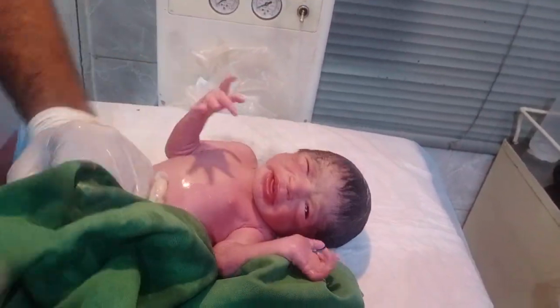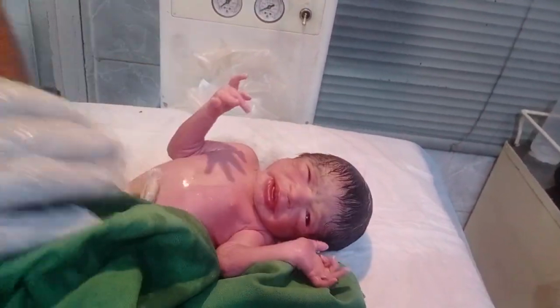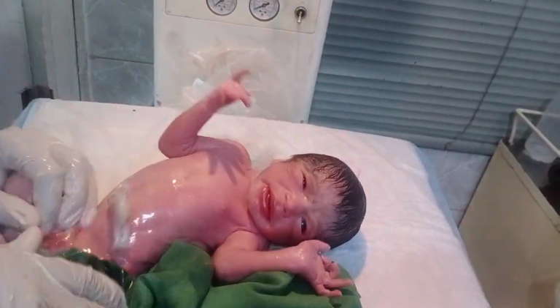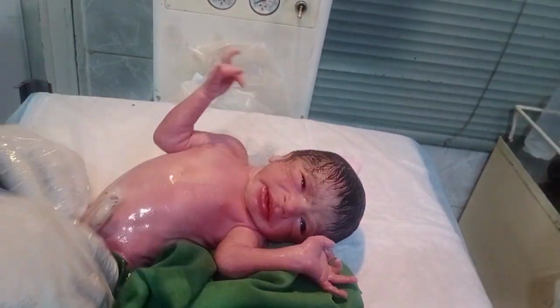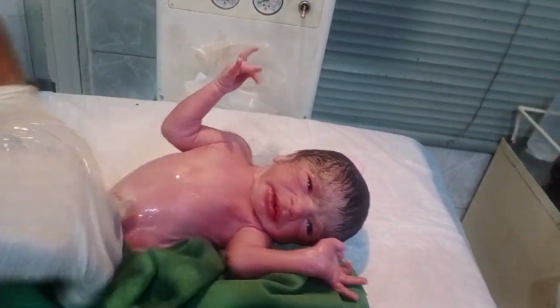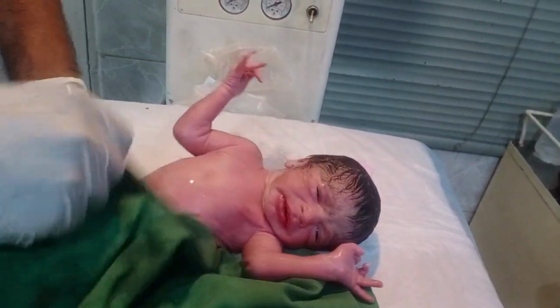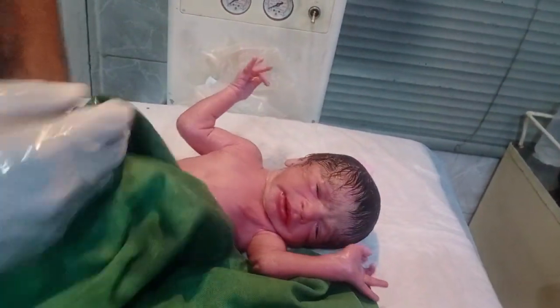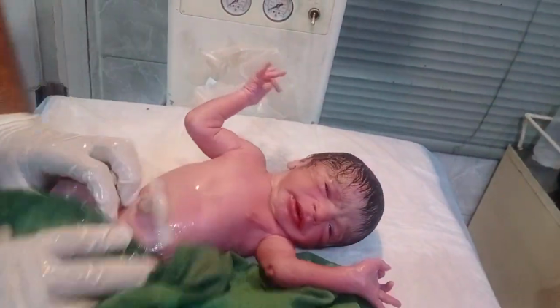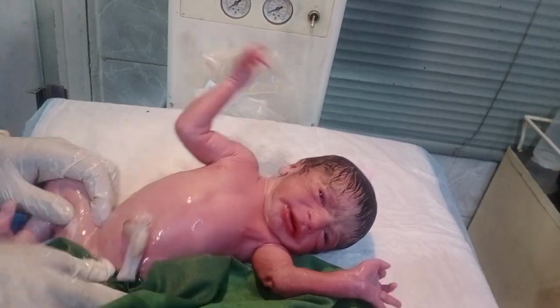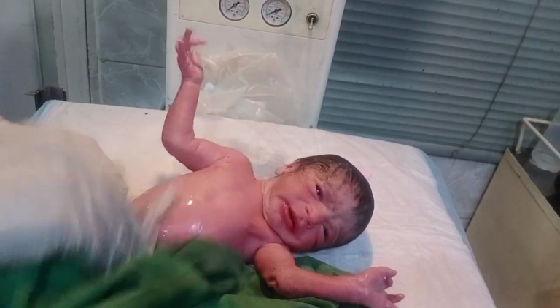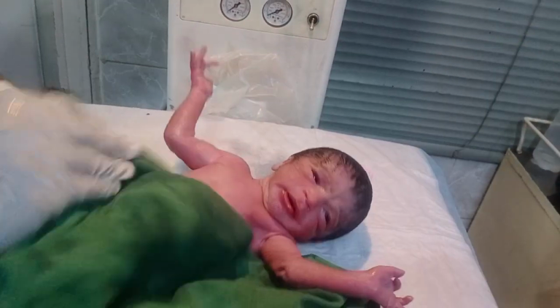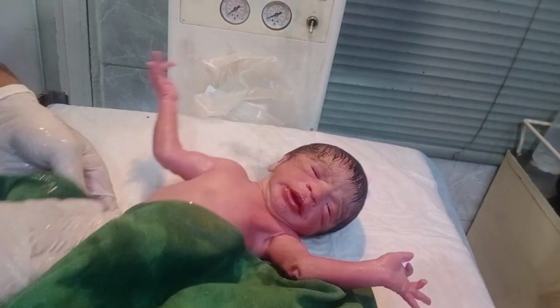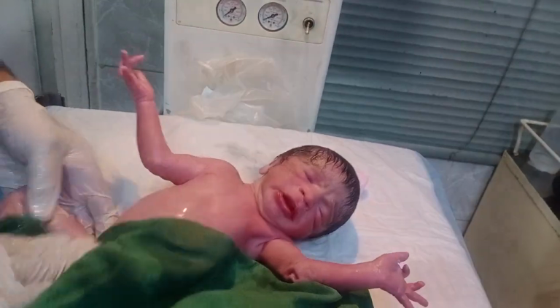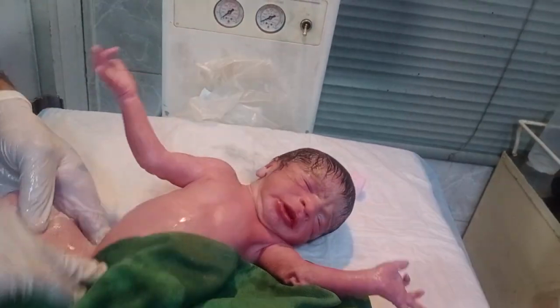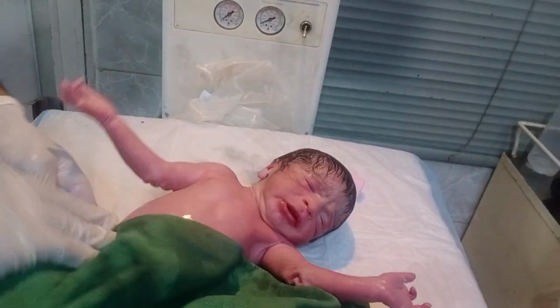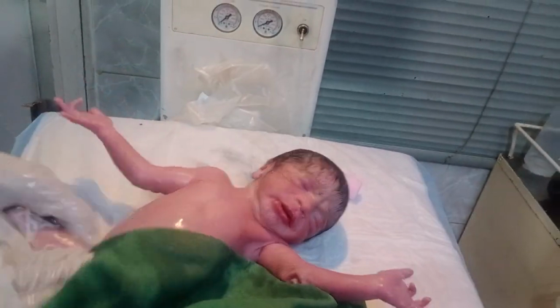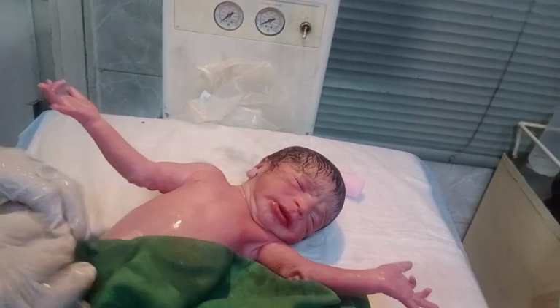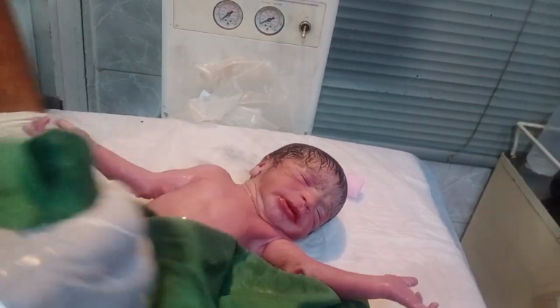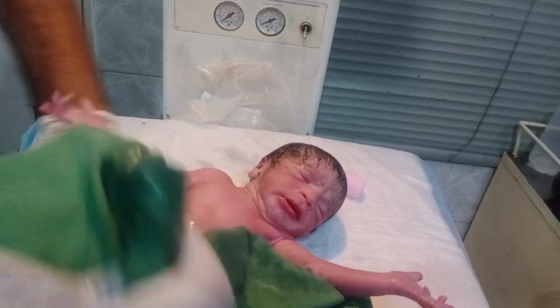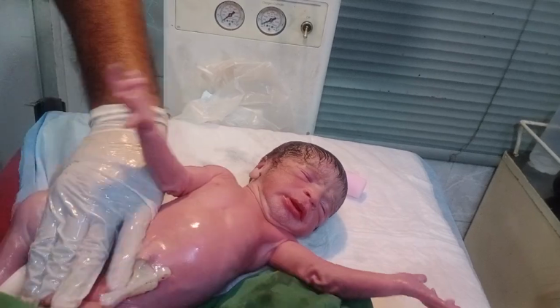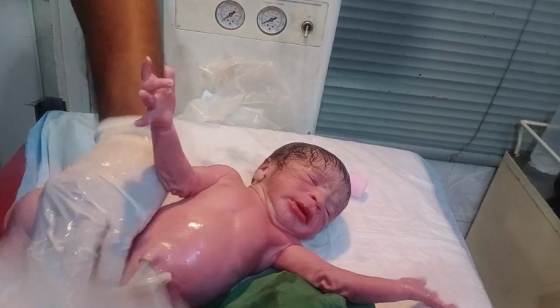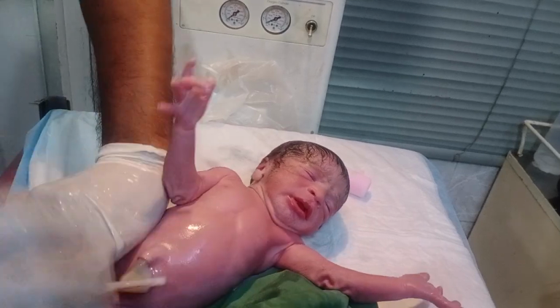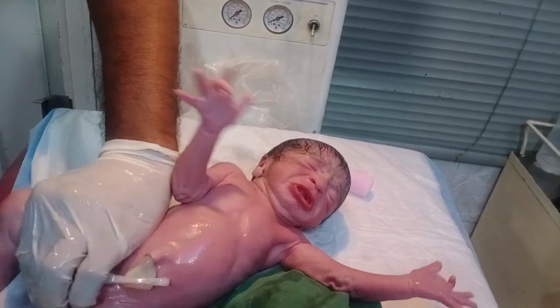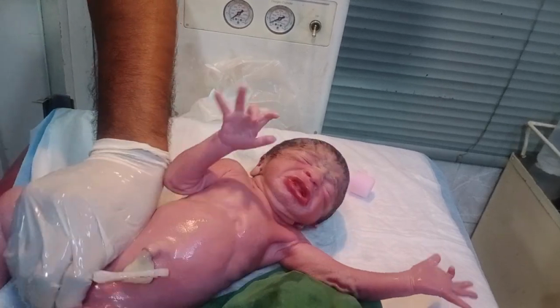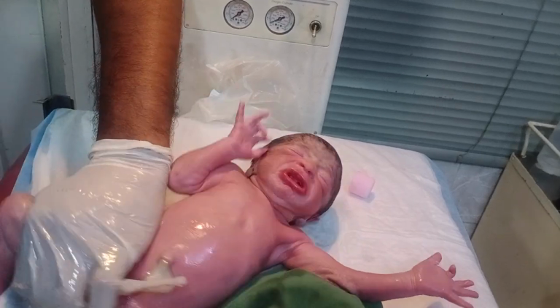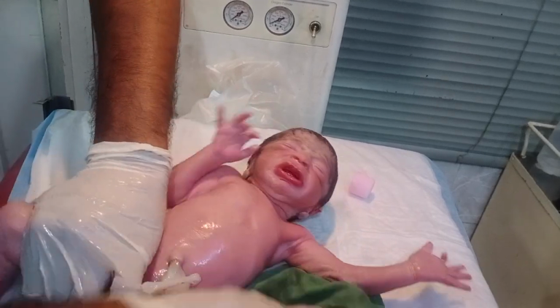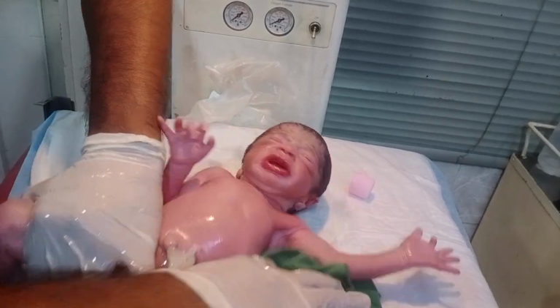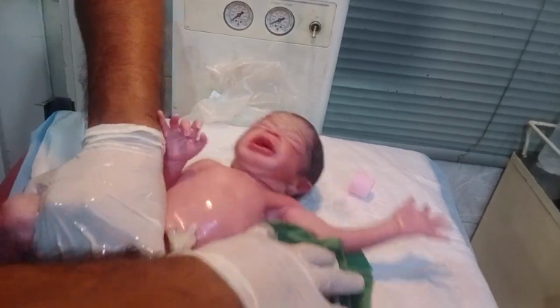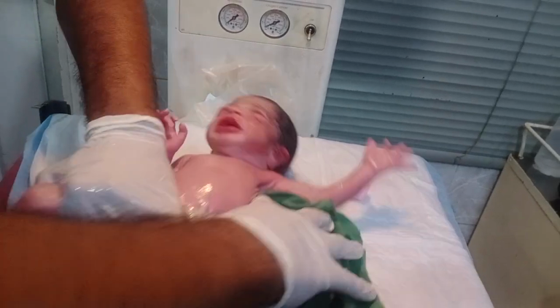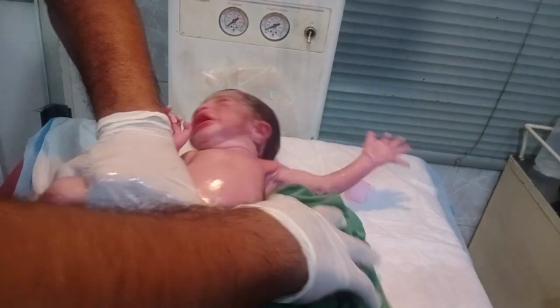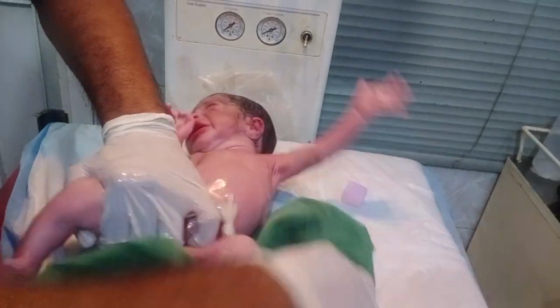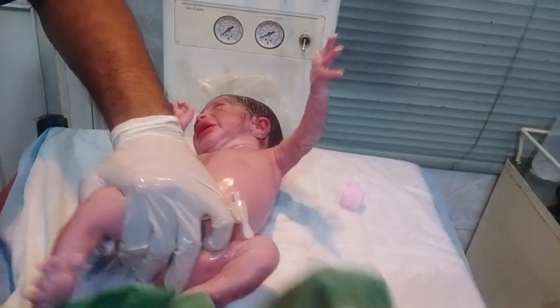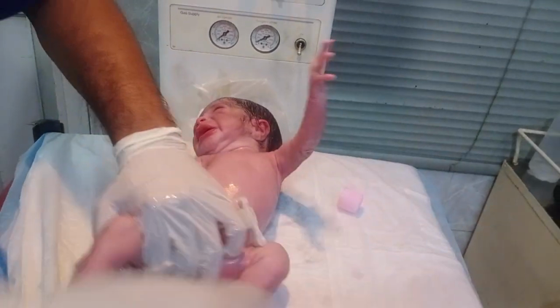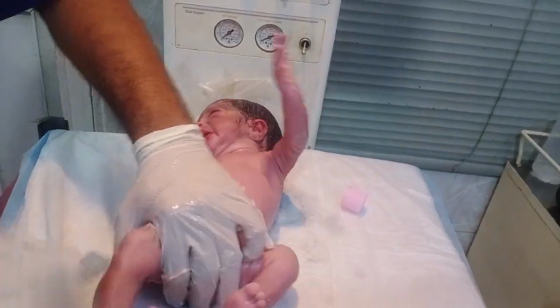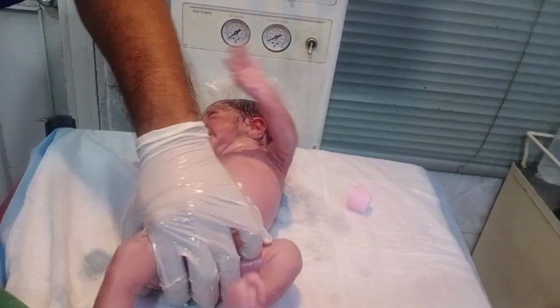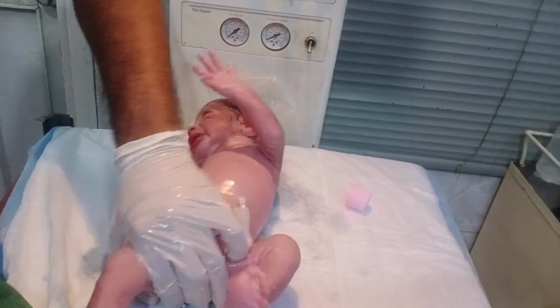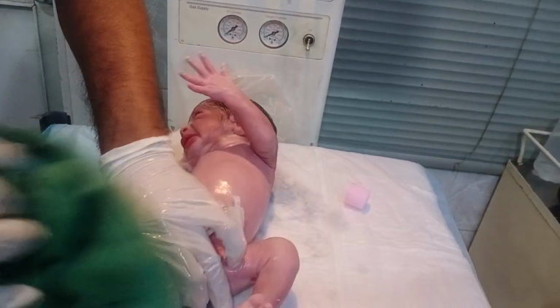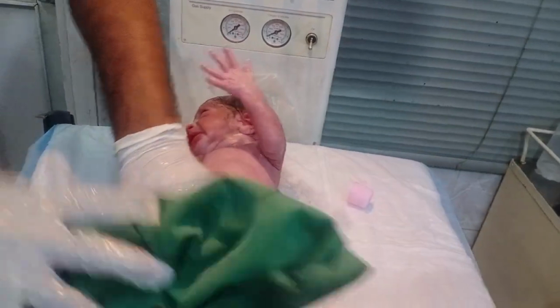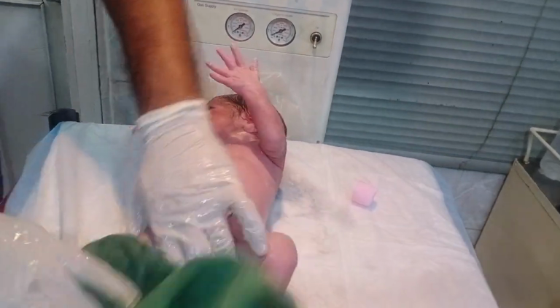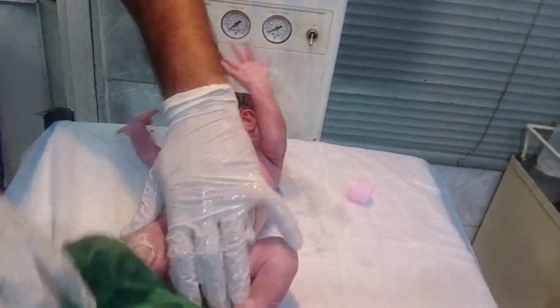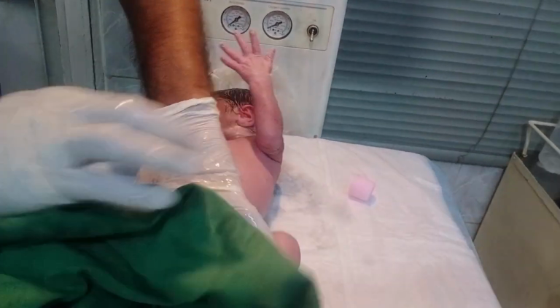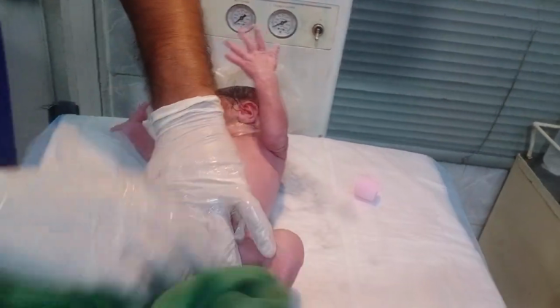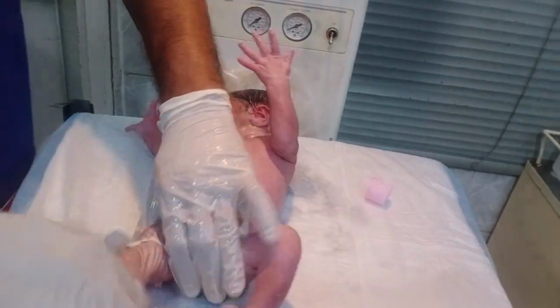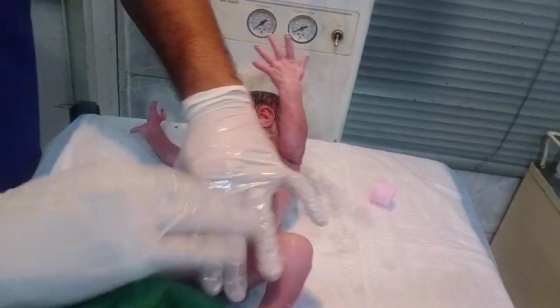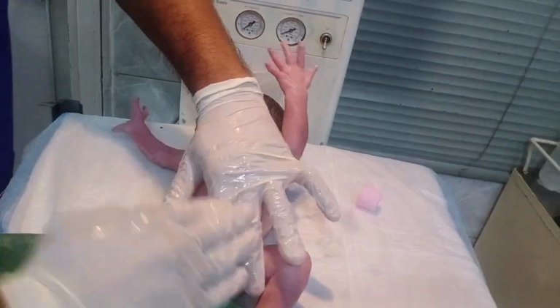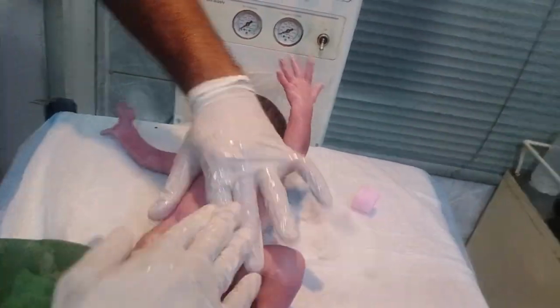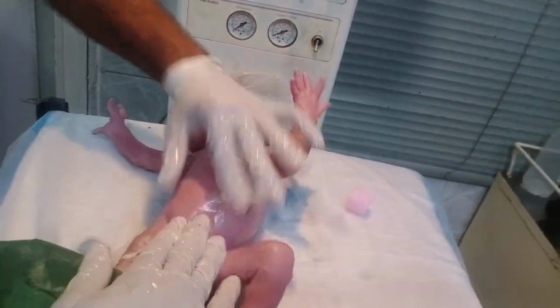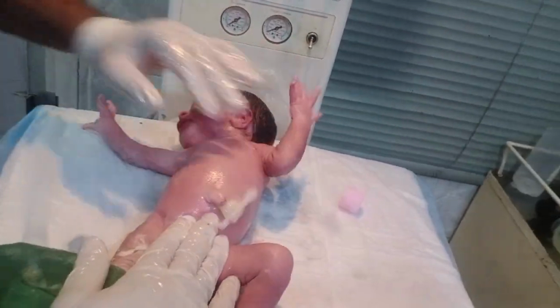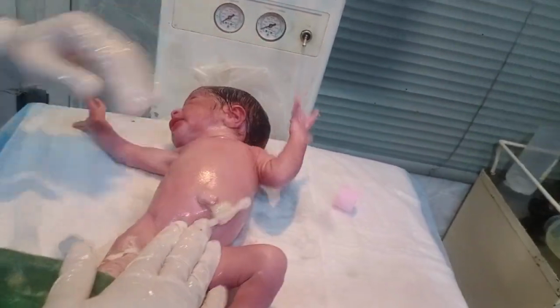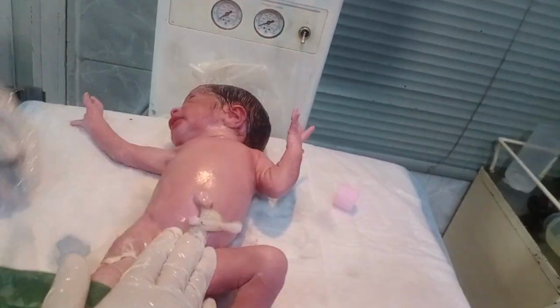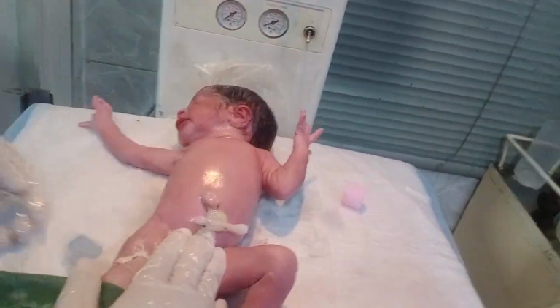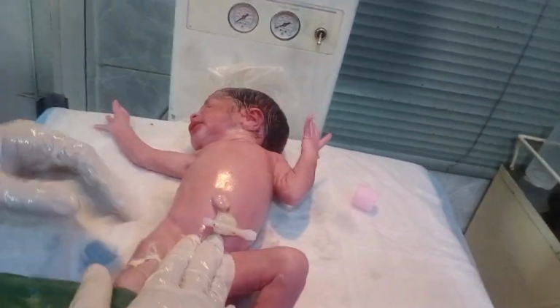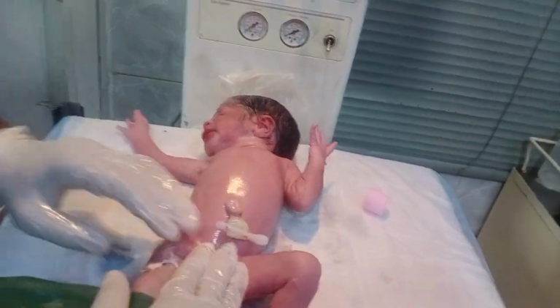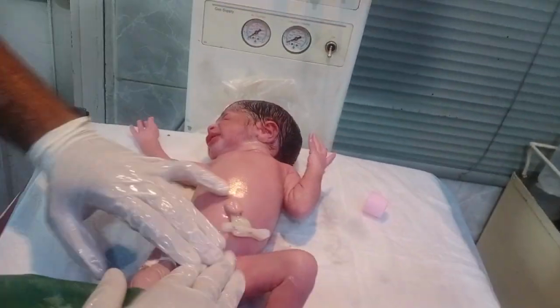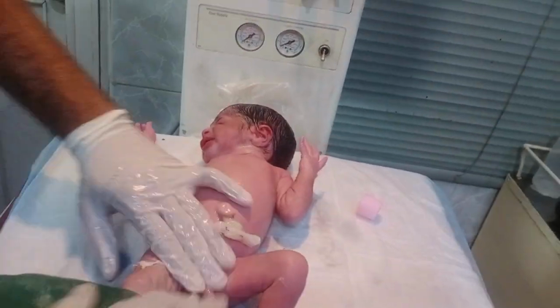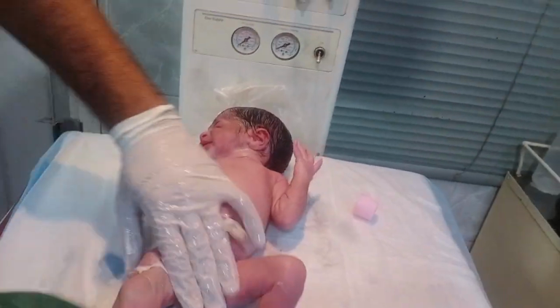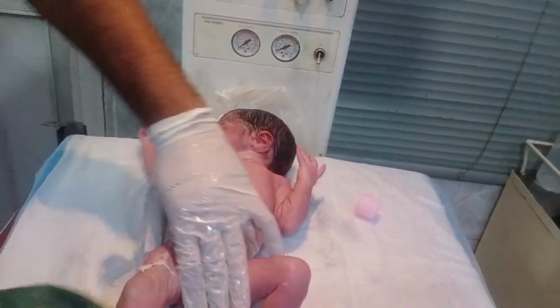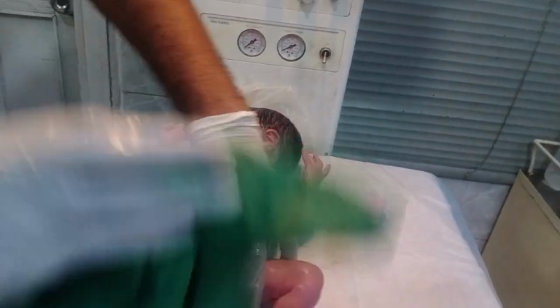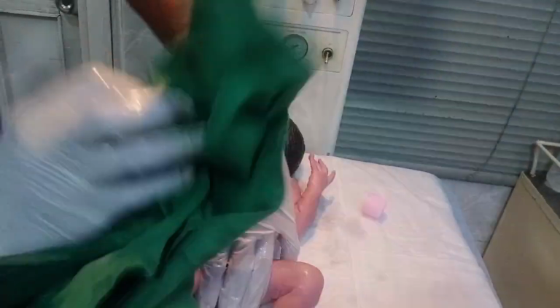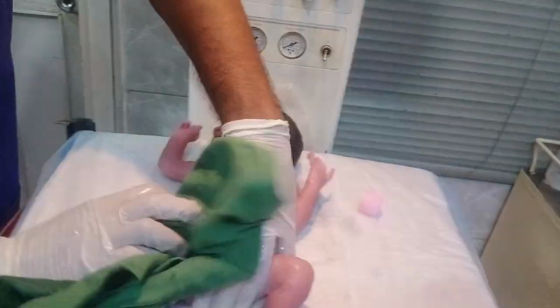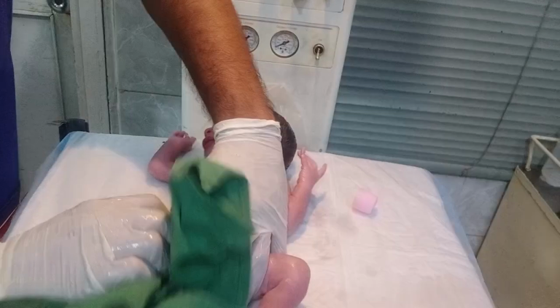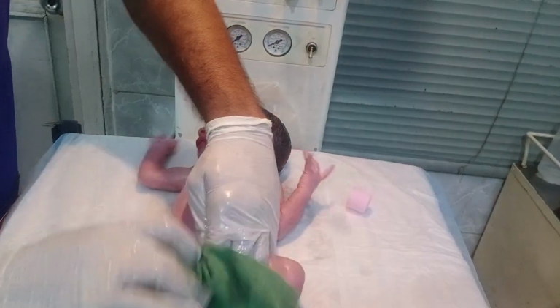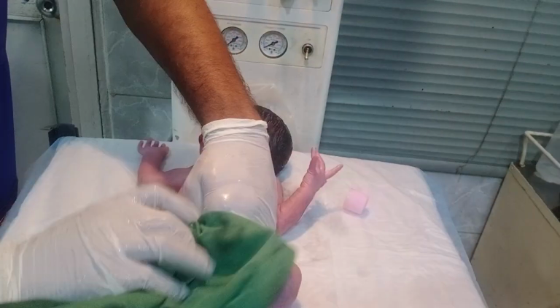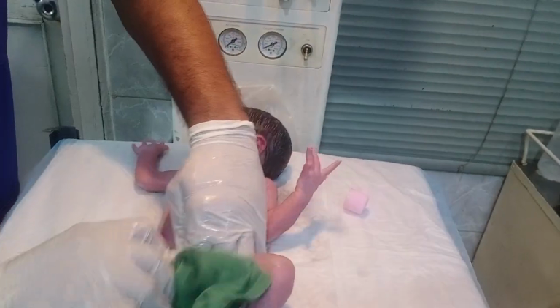The oxygen saturation of a newborn baby should be 95. Look at that in front of you — this is a very cute and healthy baby.